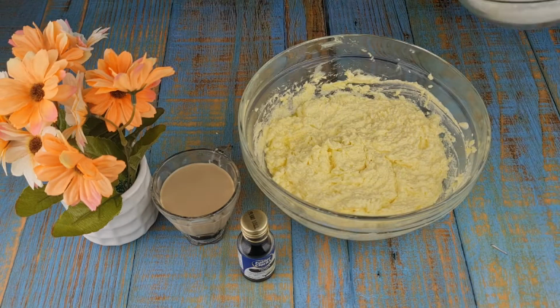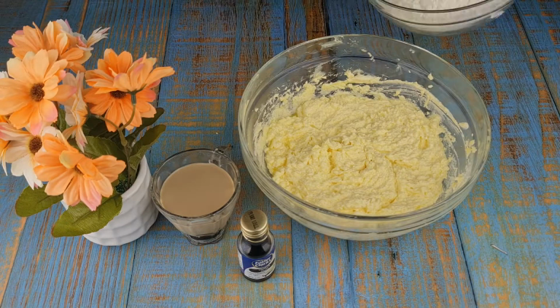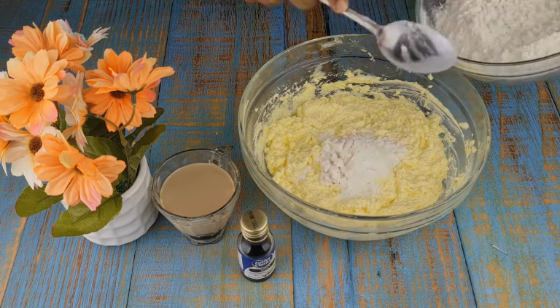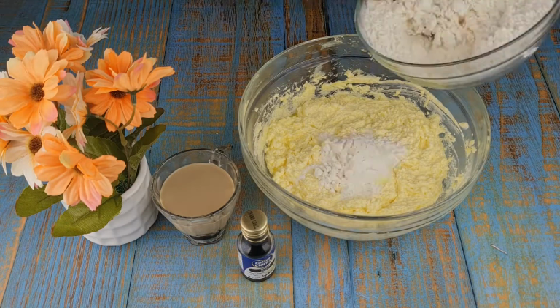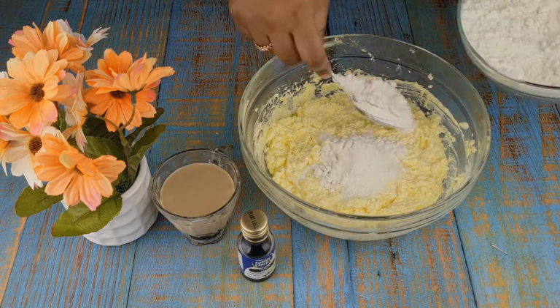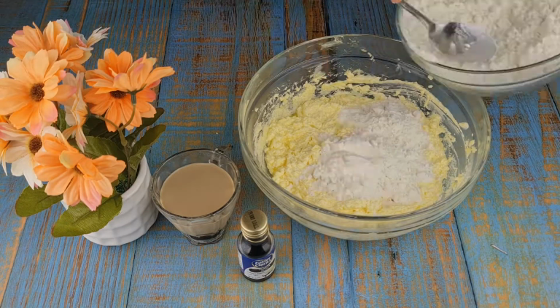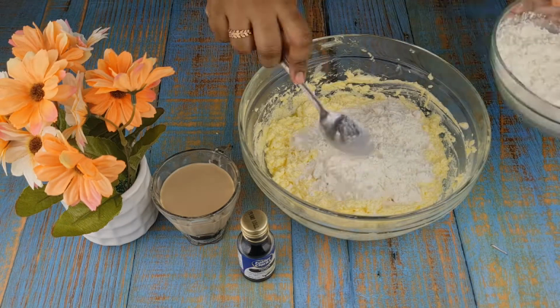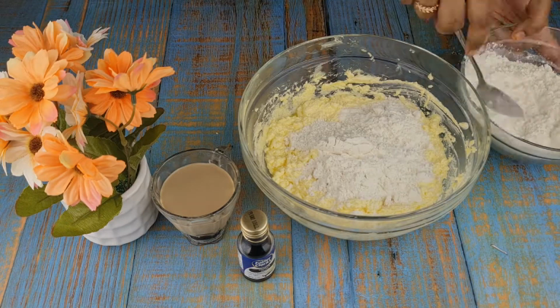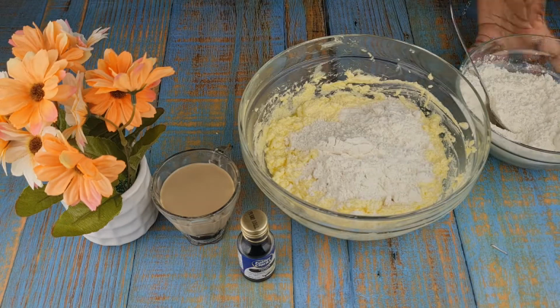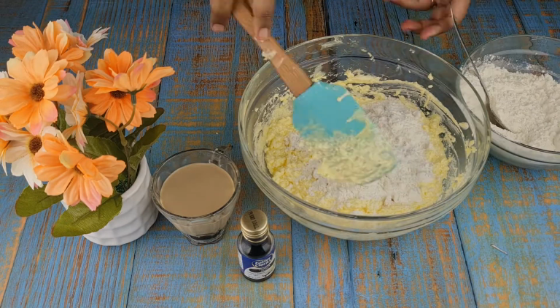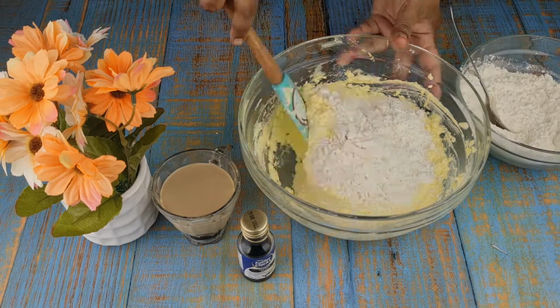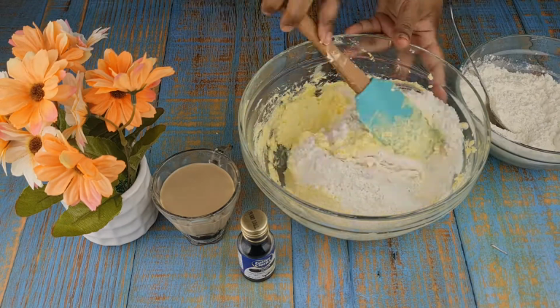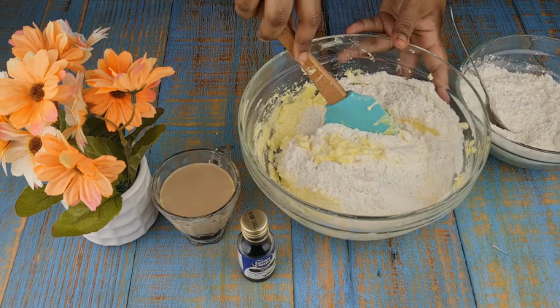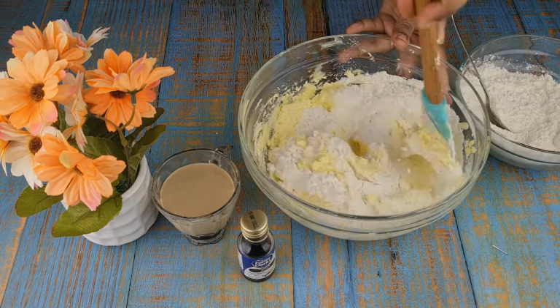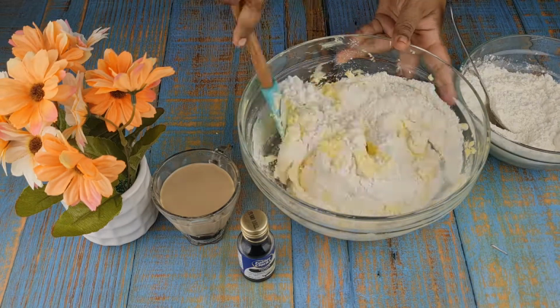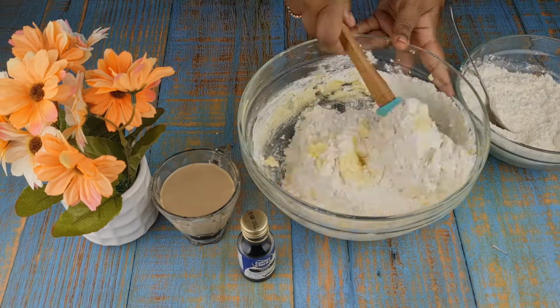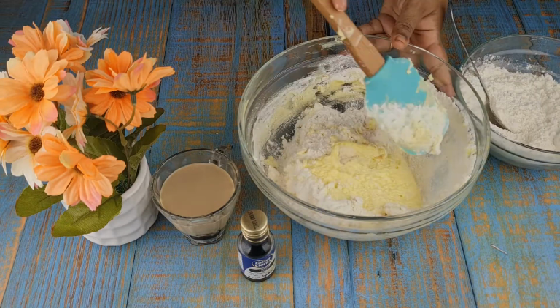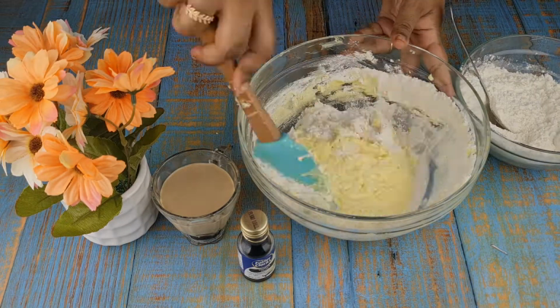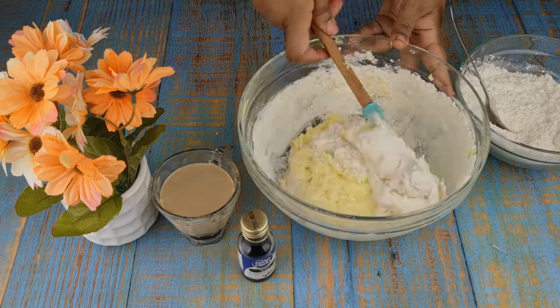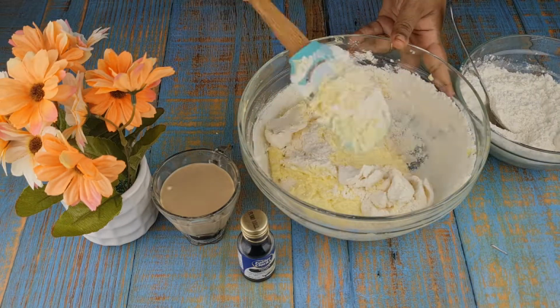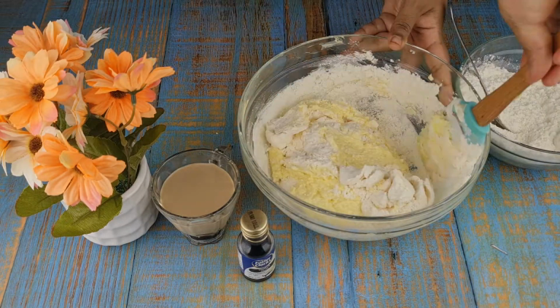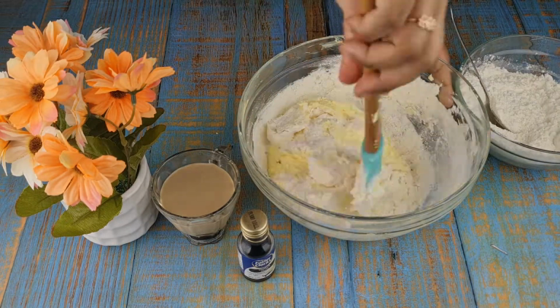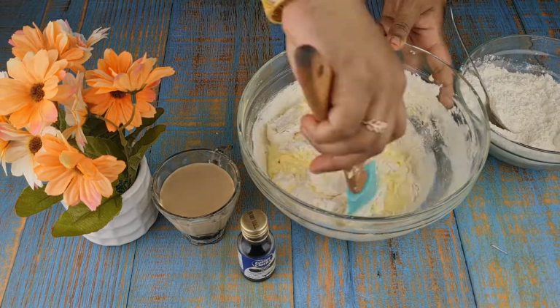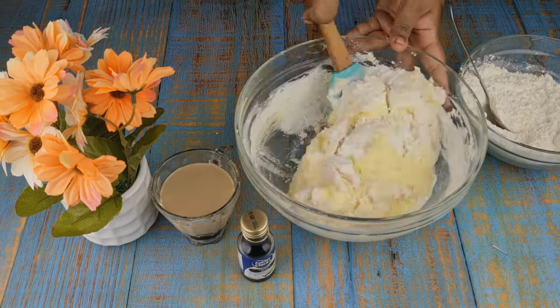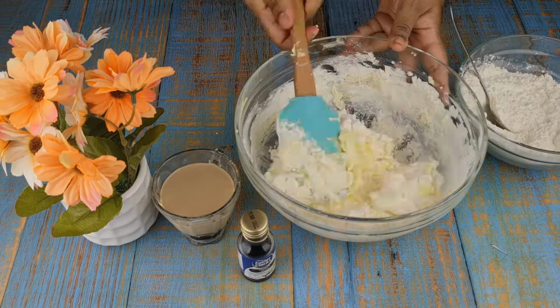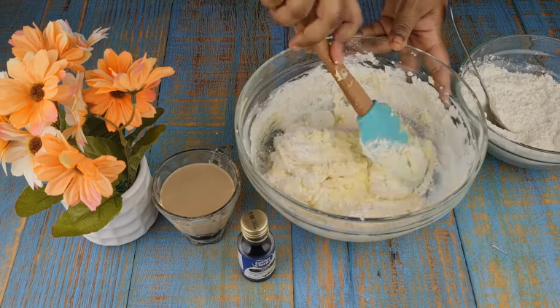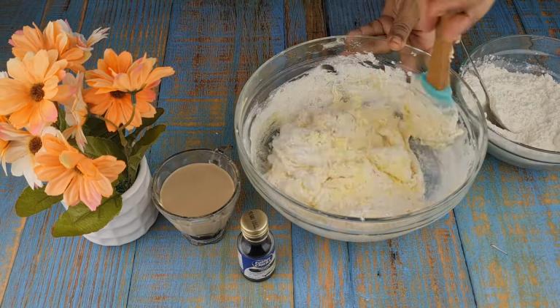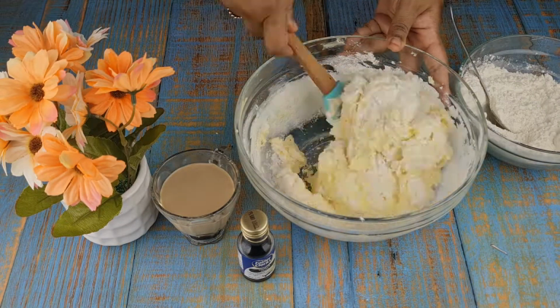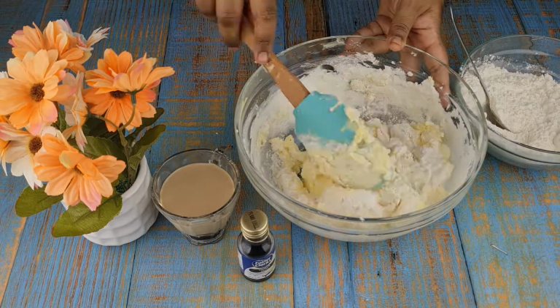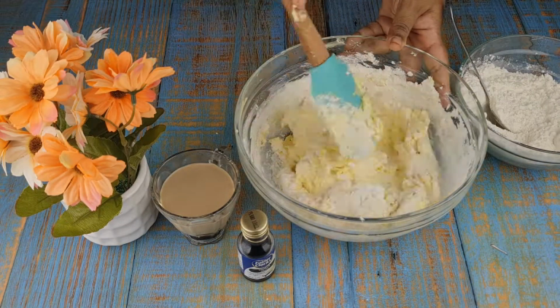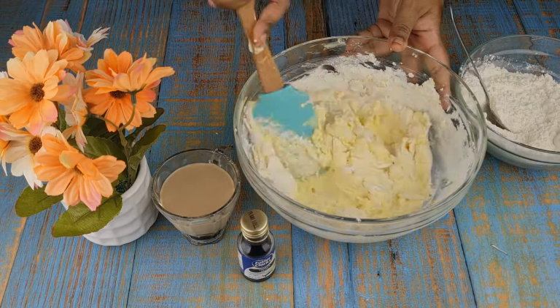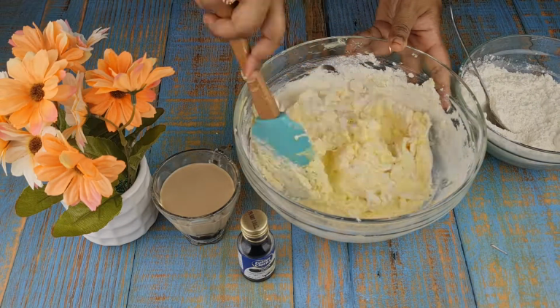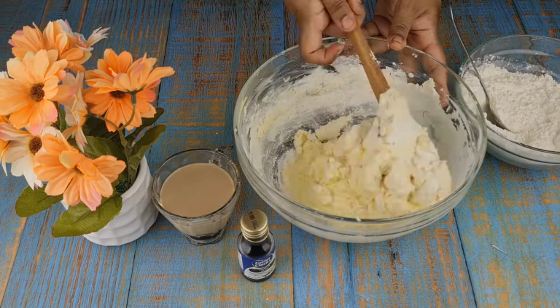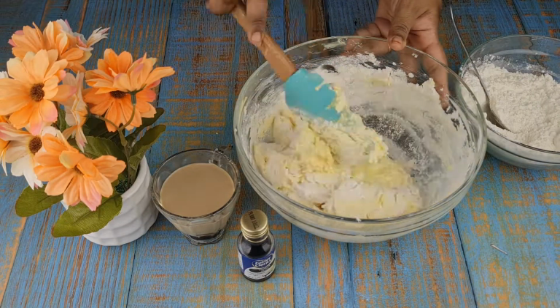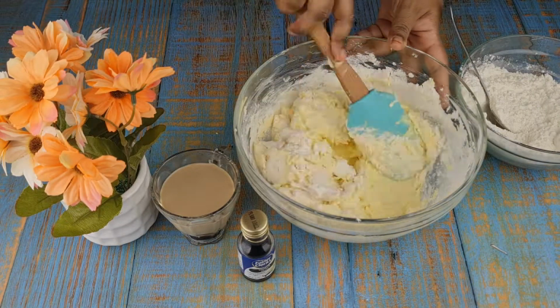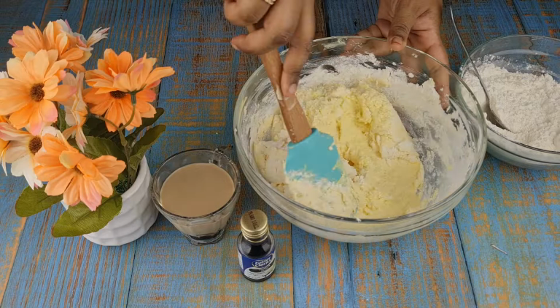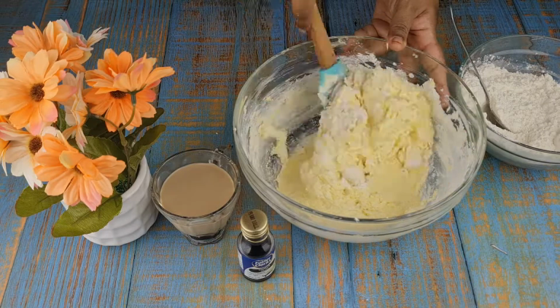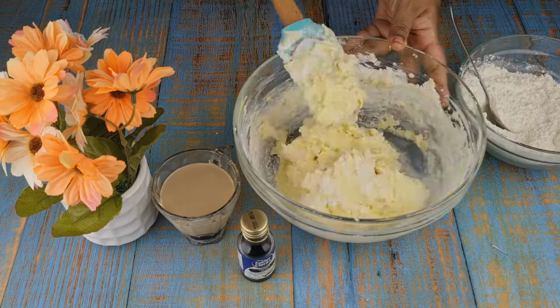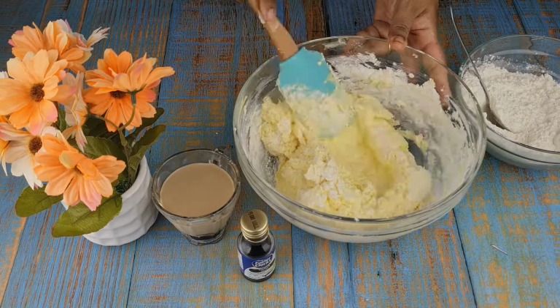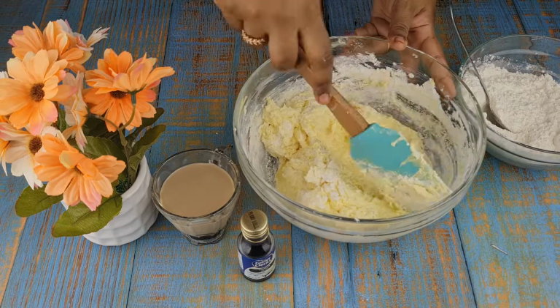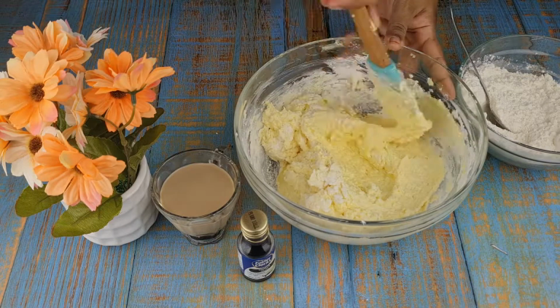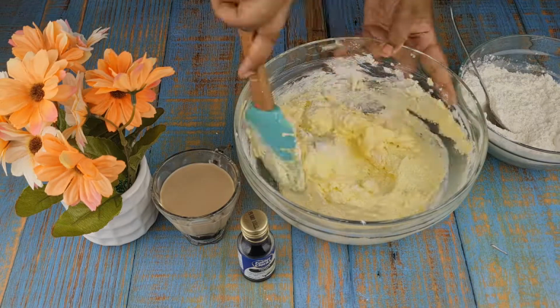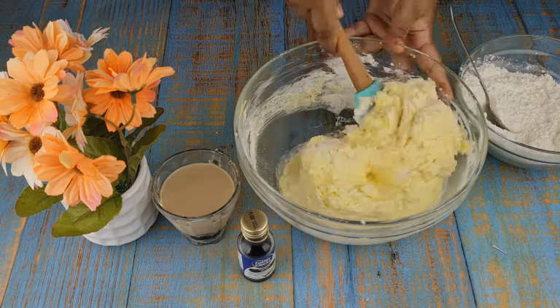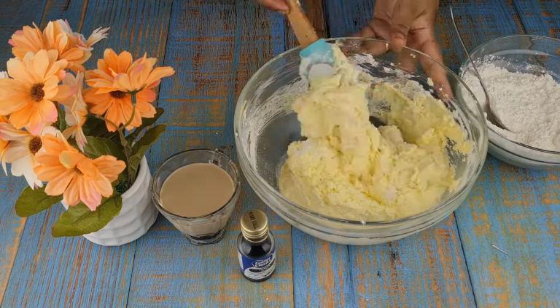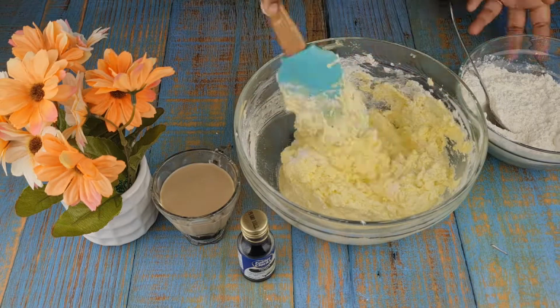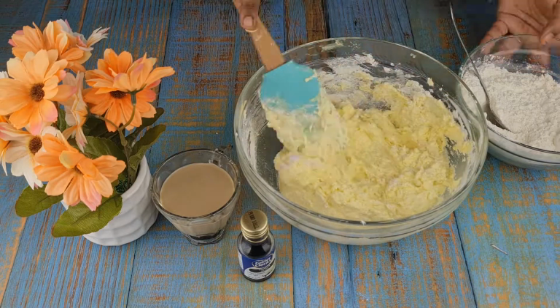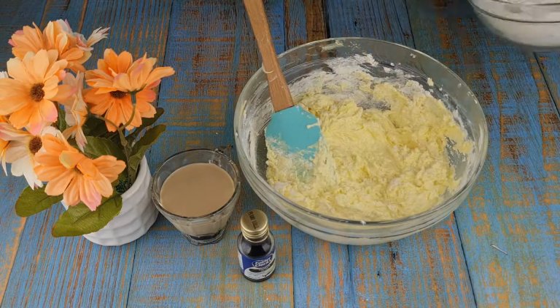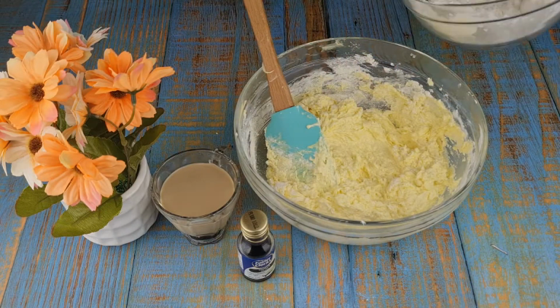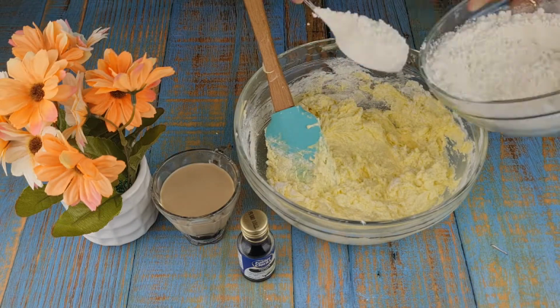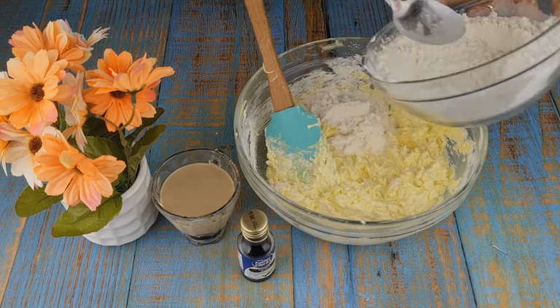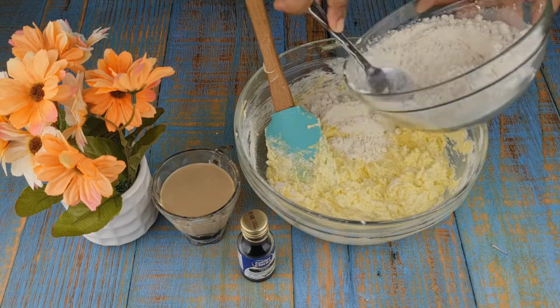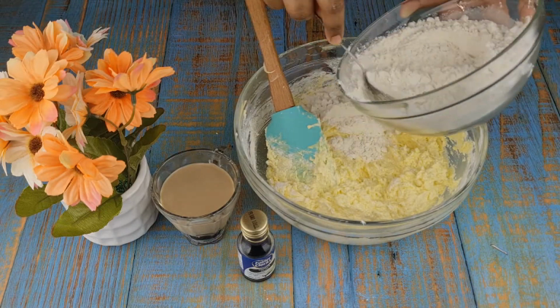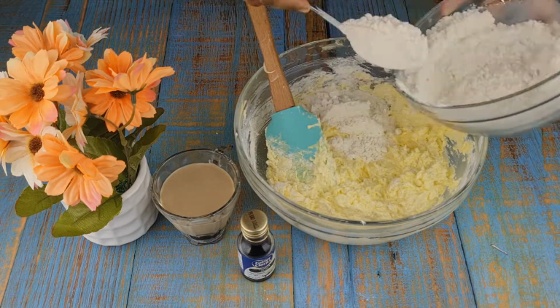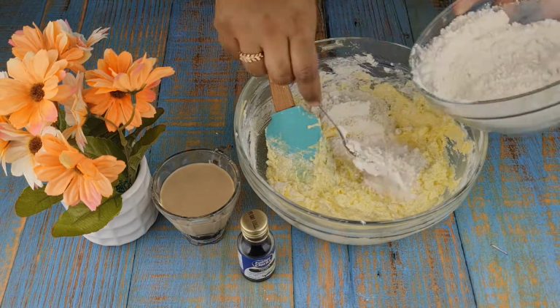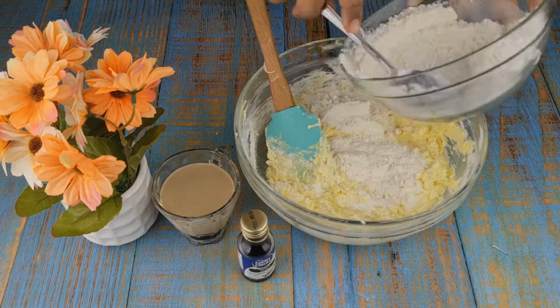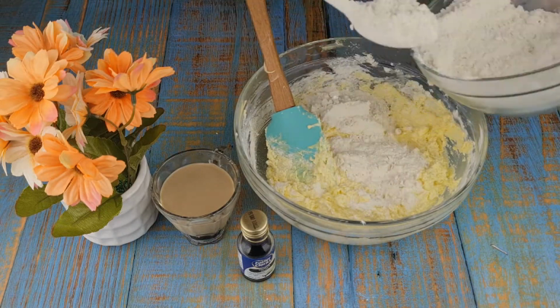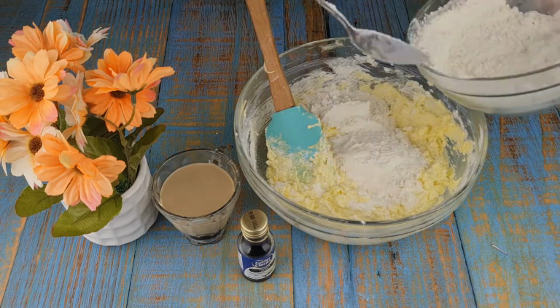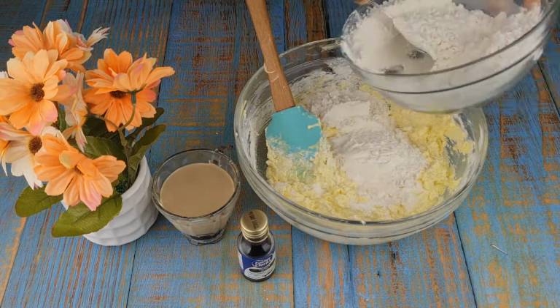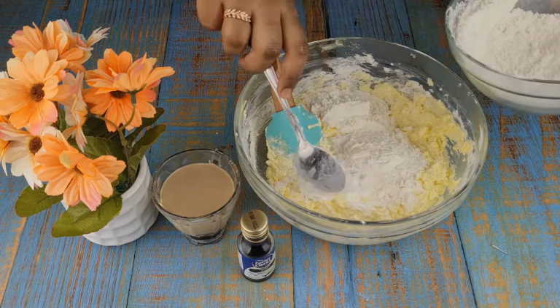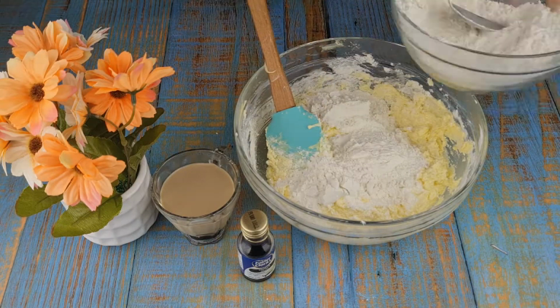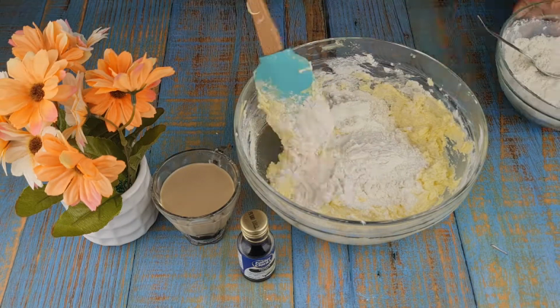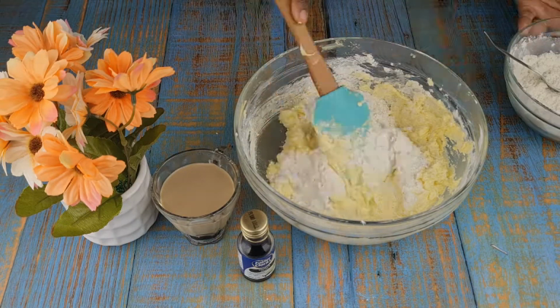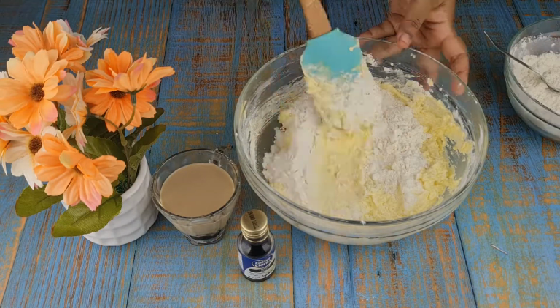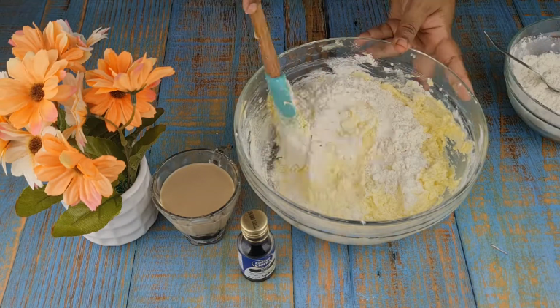Now gradually add the sieved flour and mix the batter with a spatula, folding it on one side.